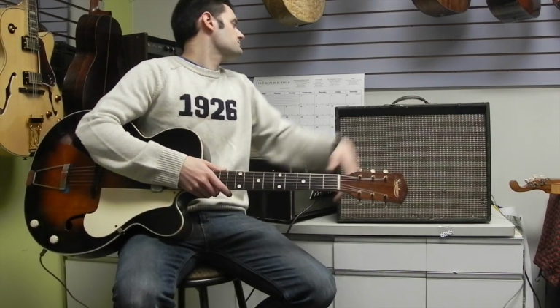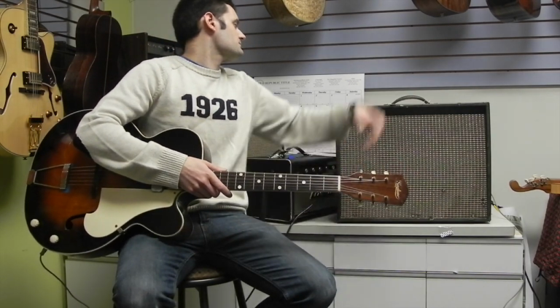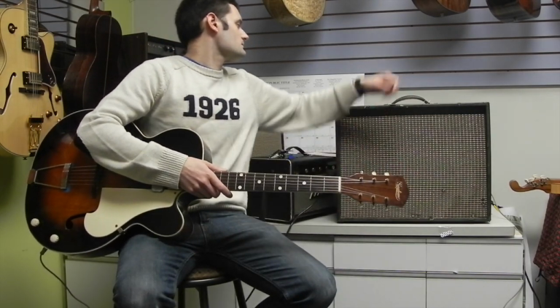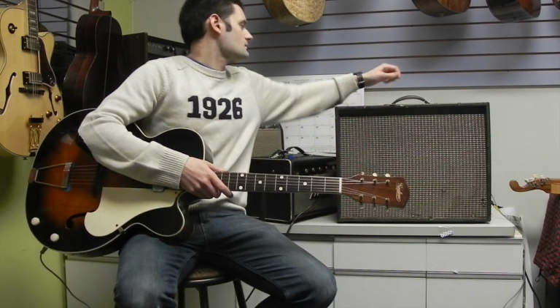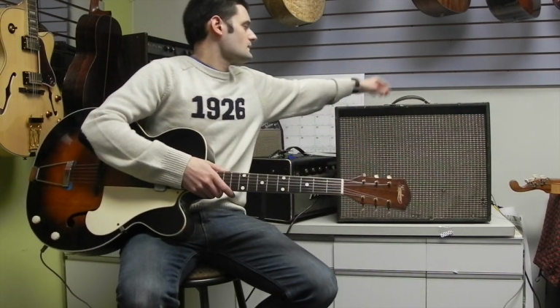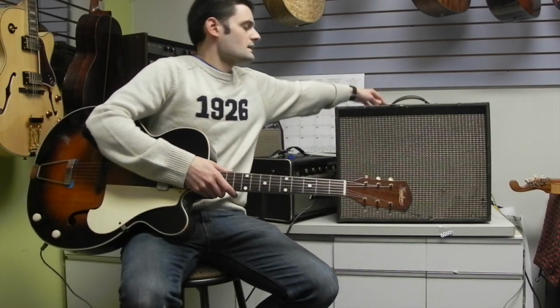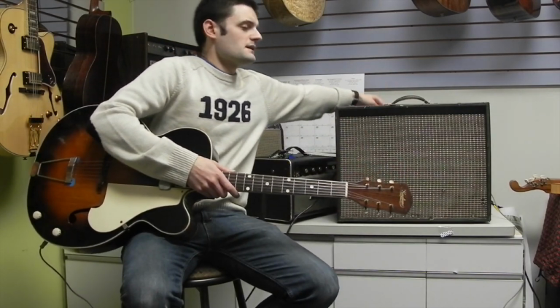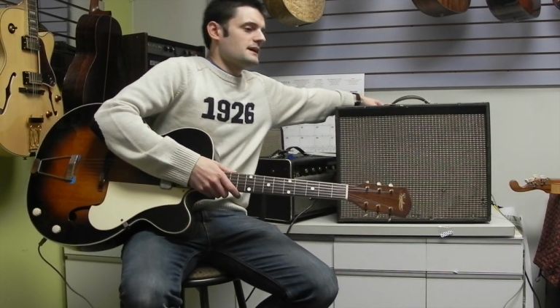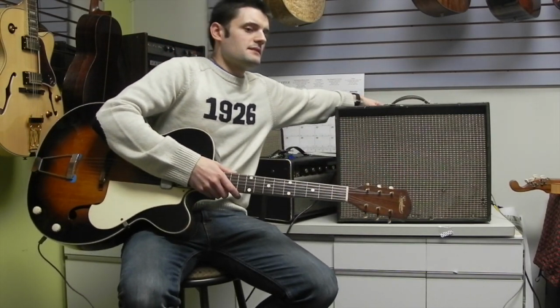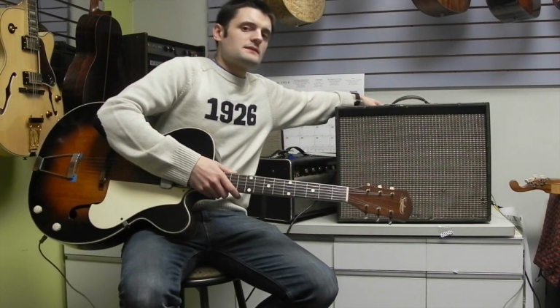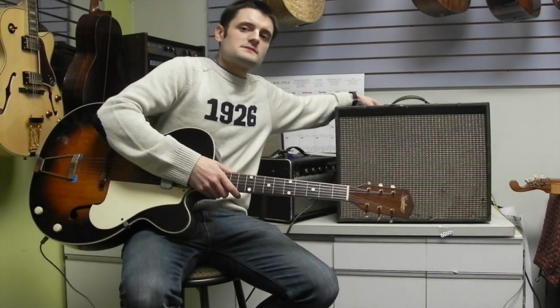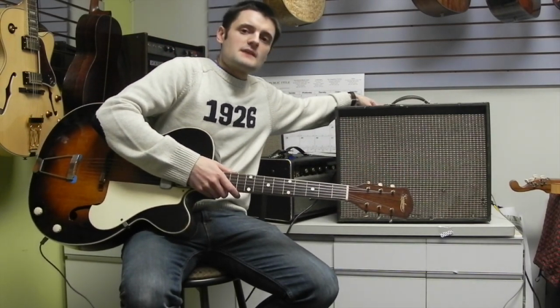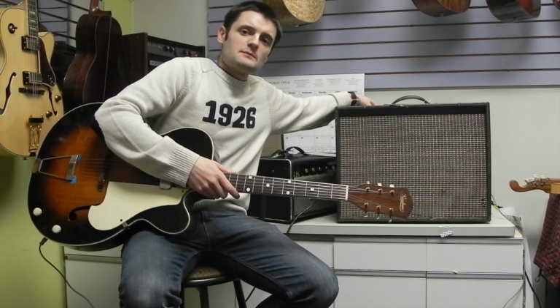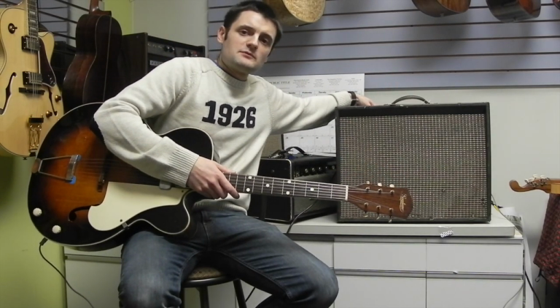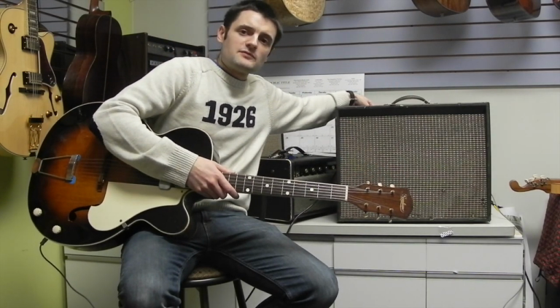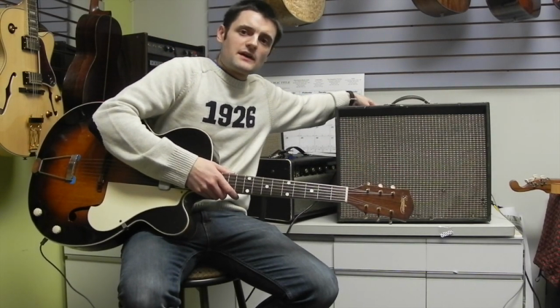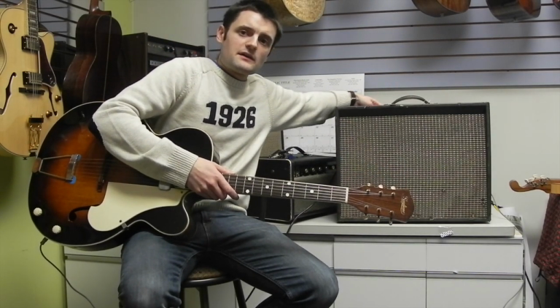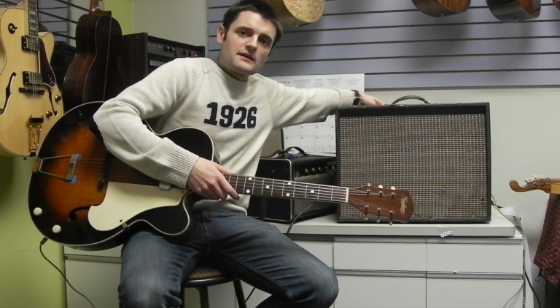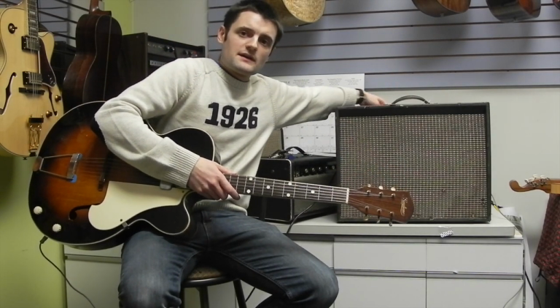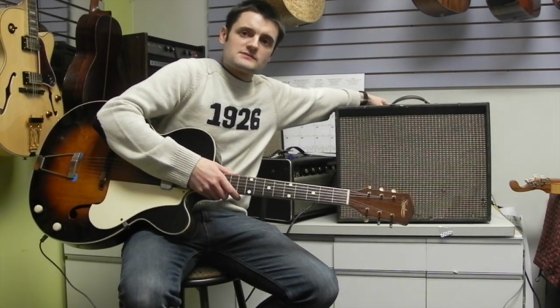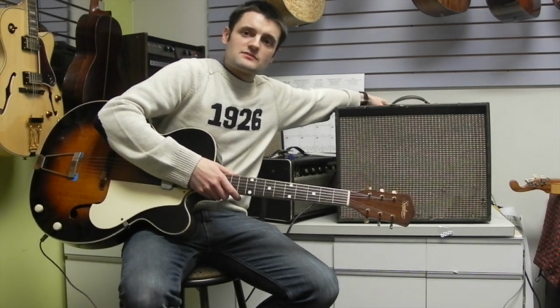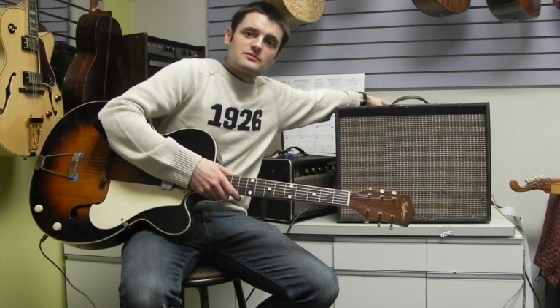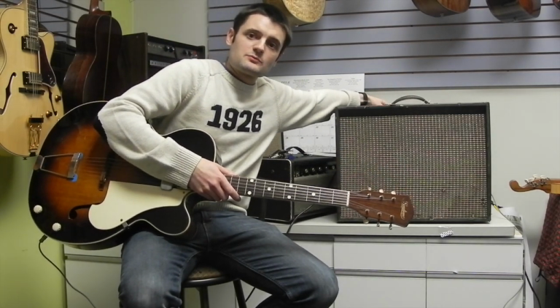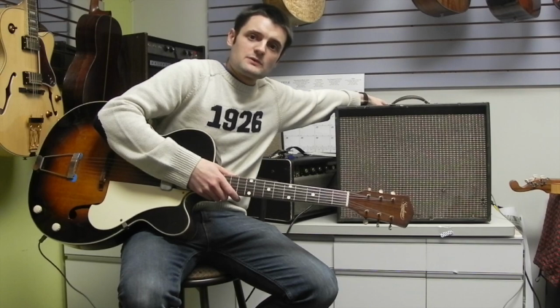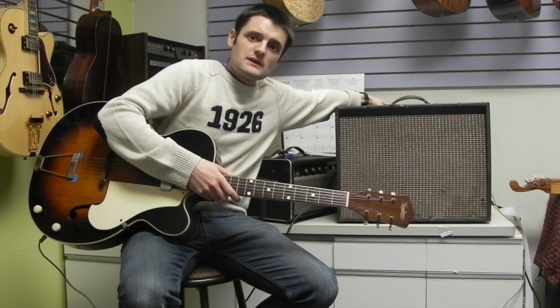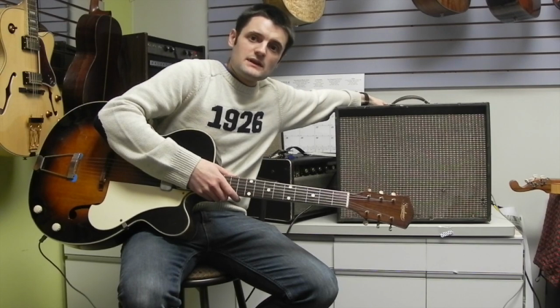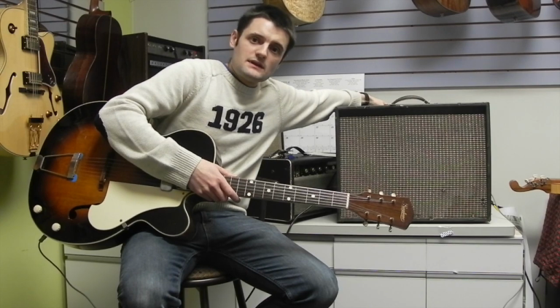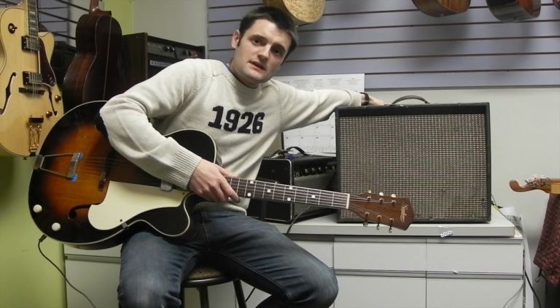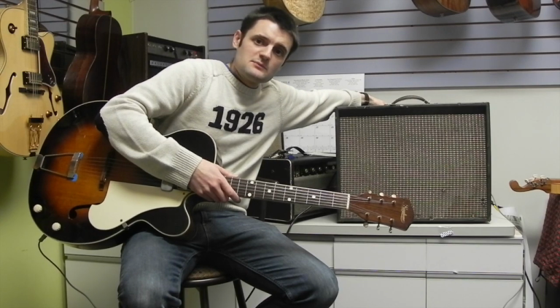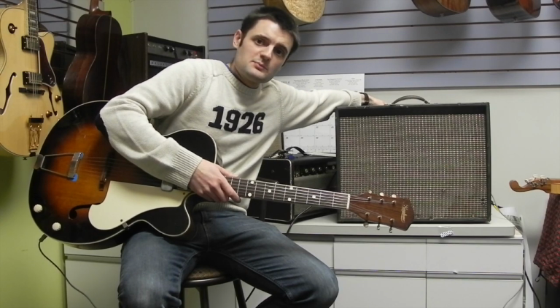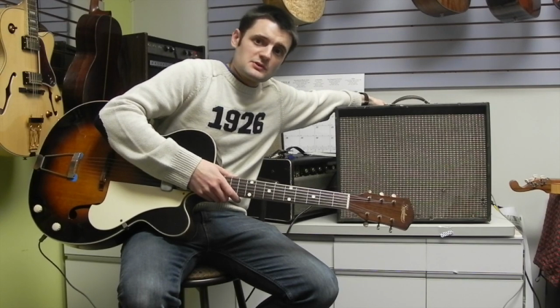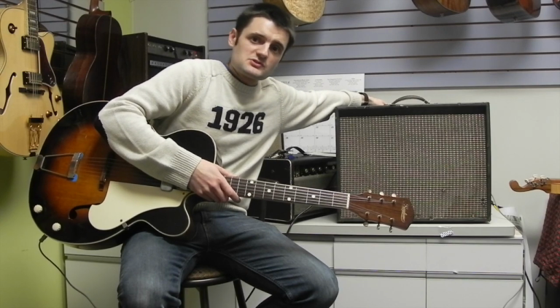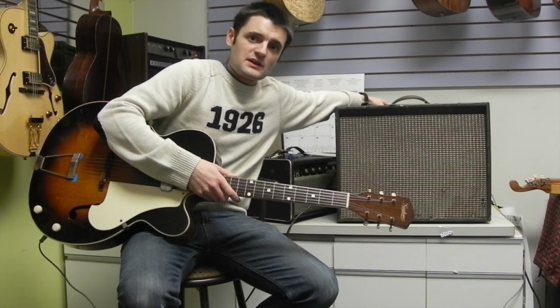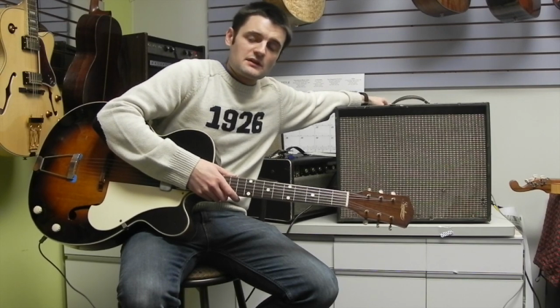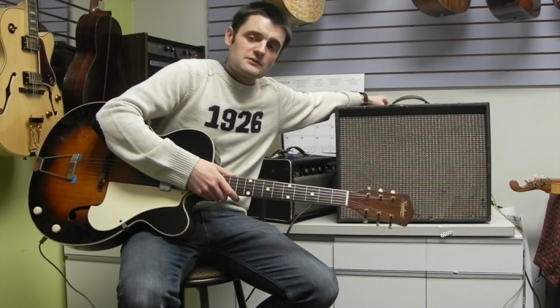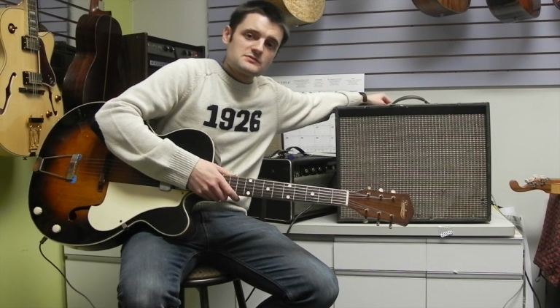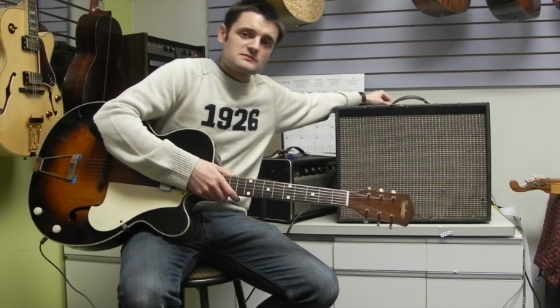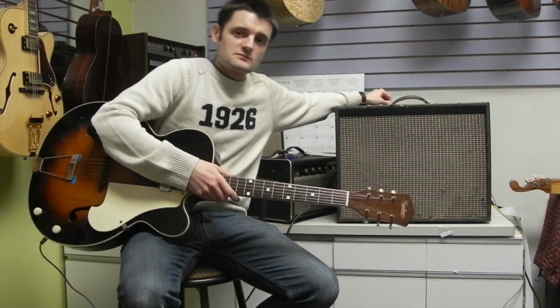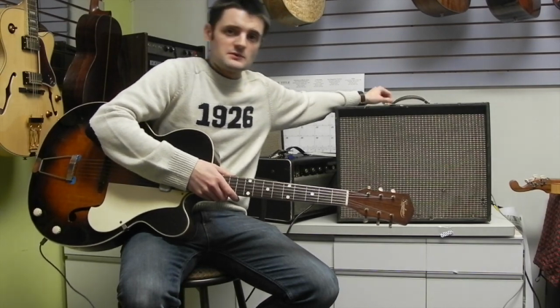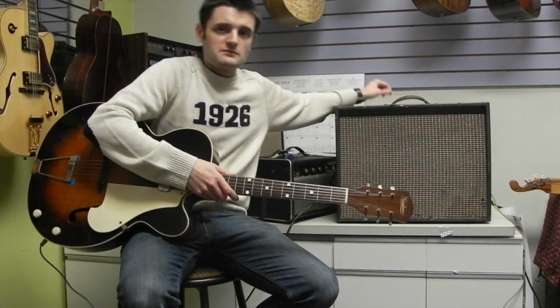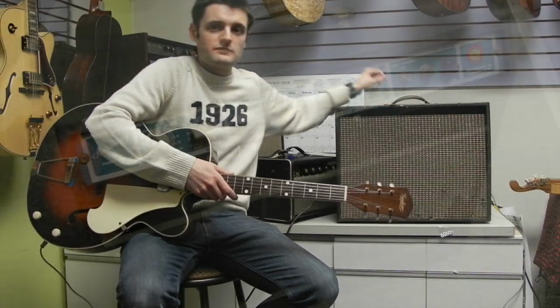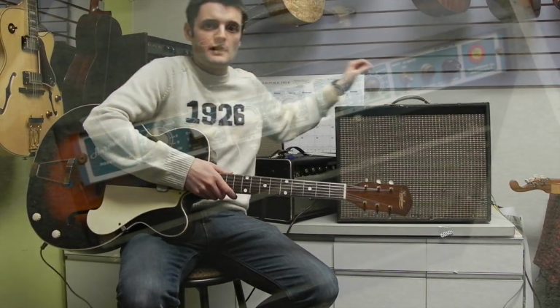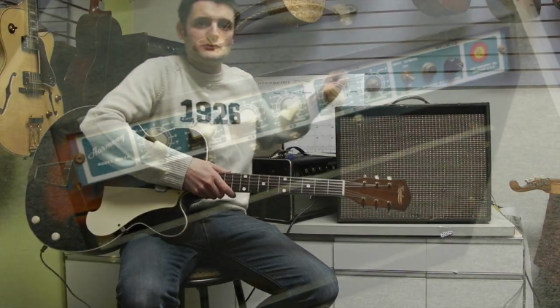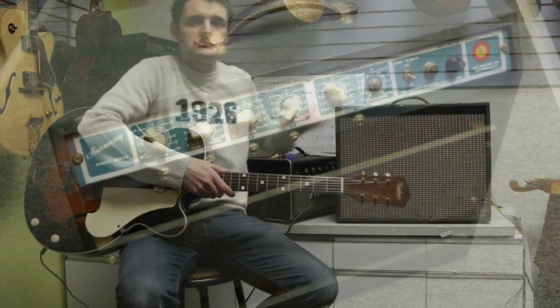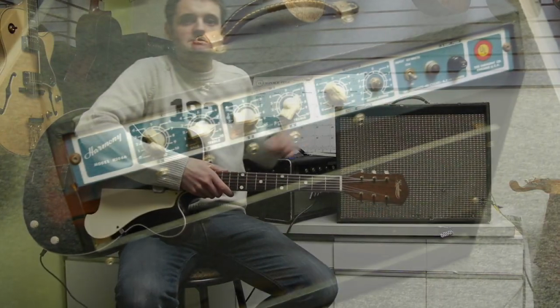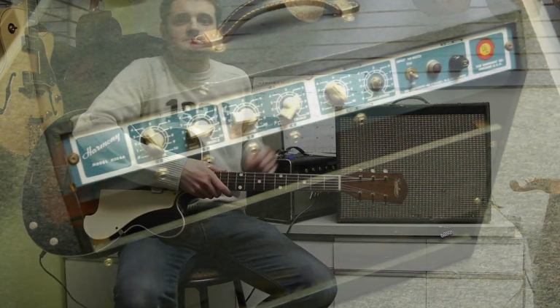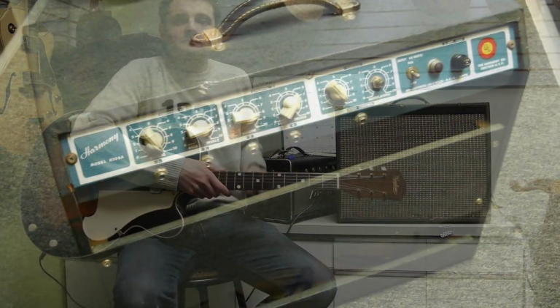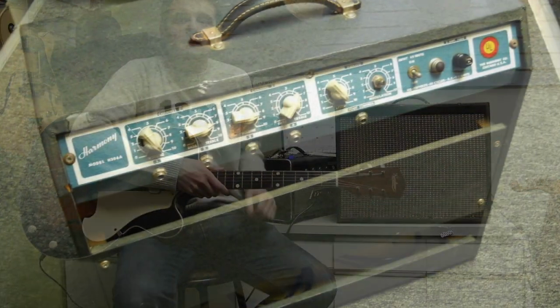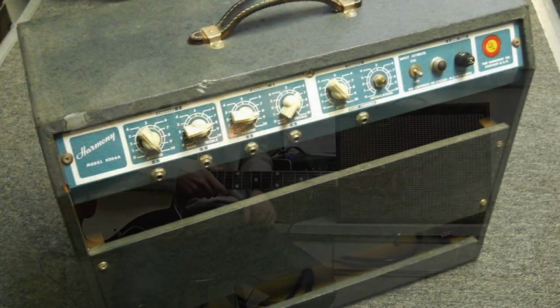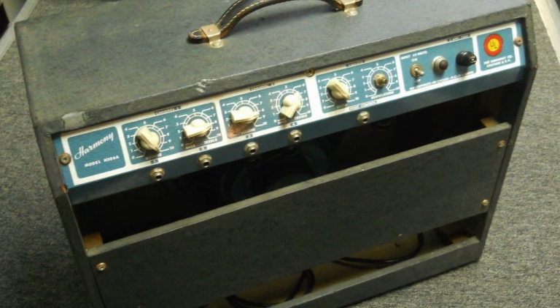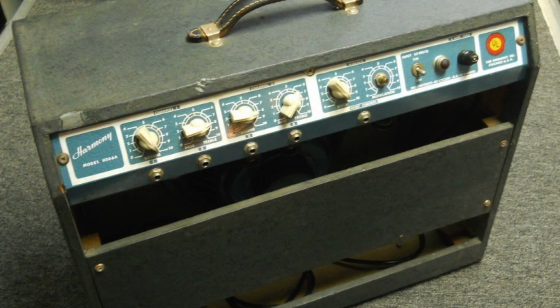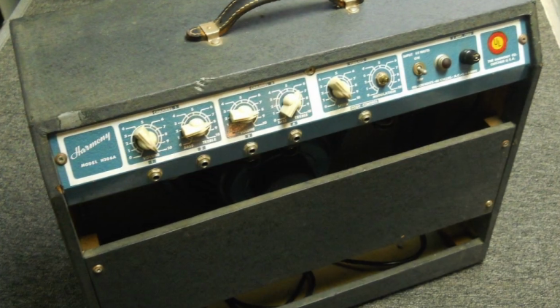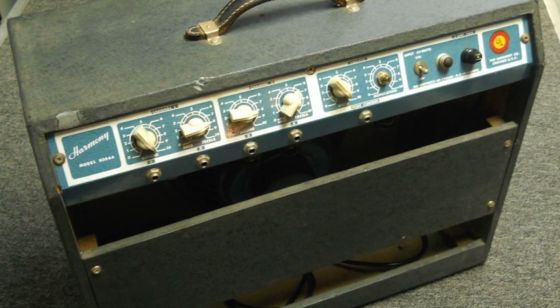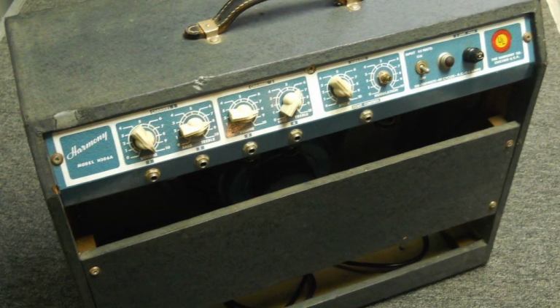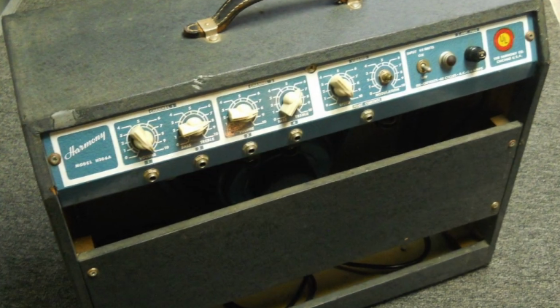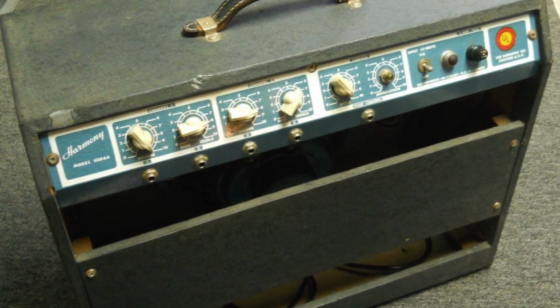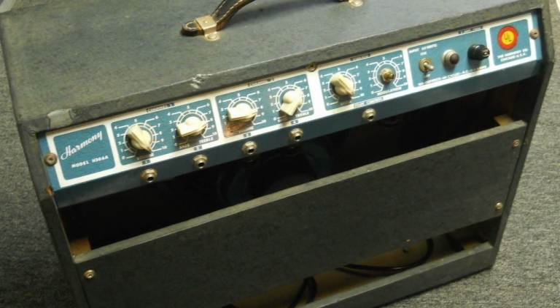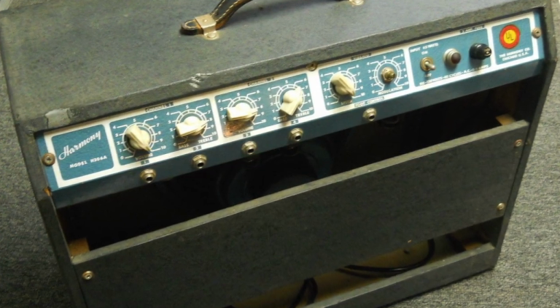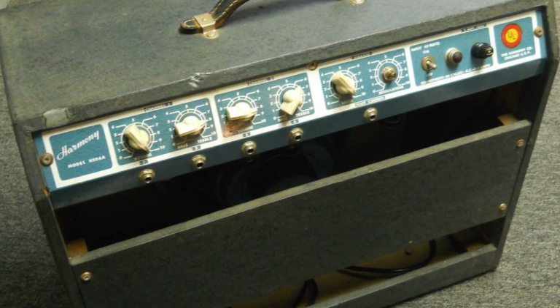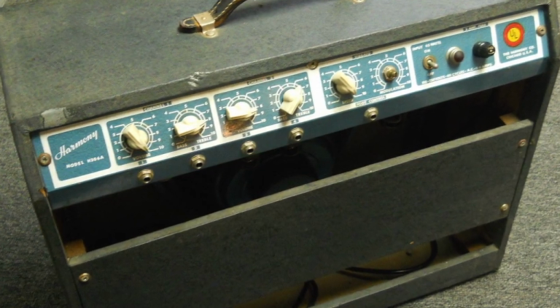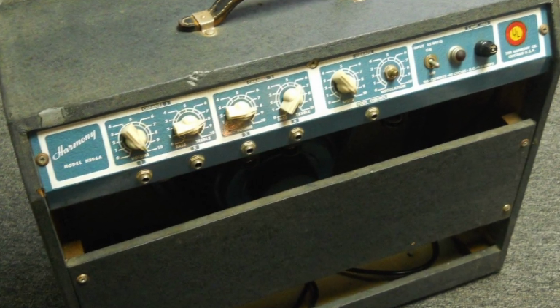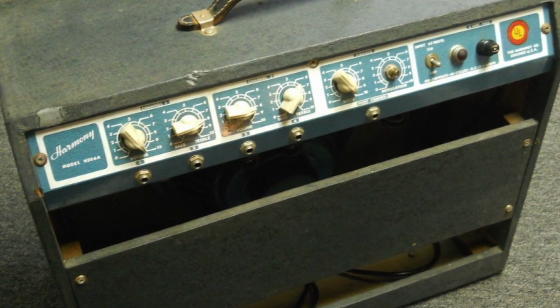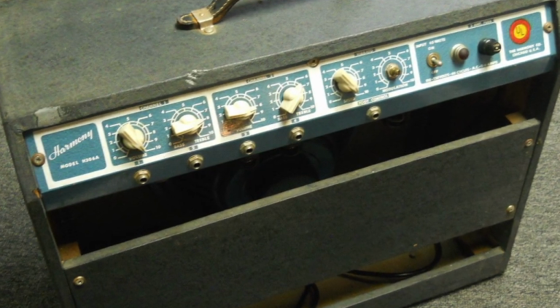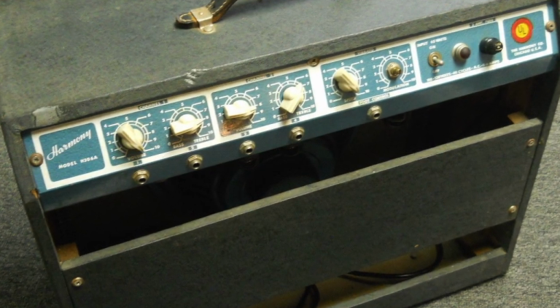This amplifier has three input channels with volume and tone controls on each.